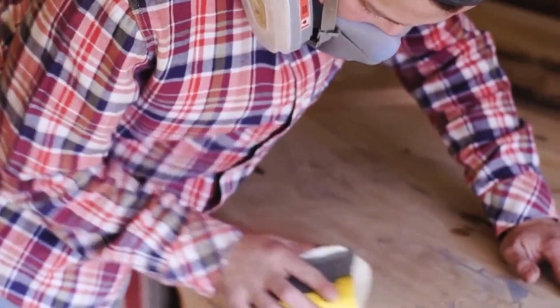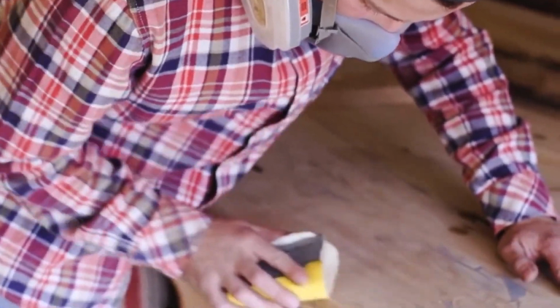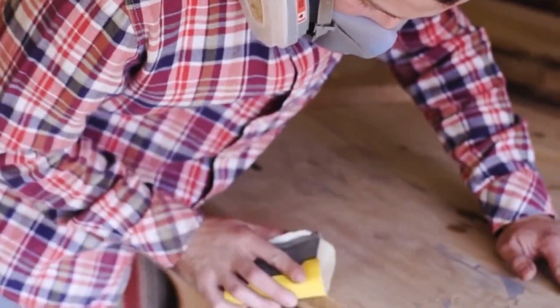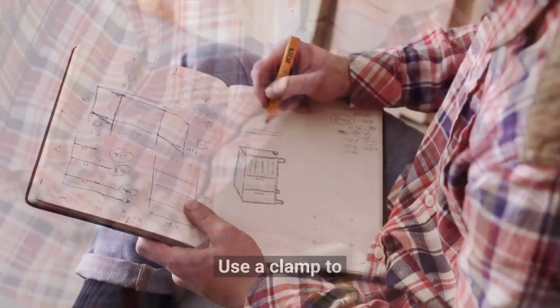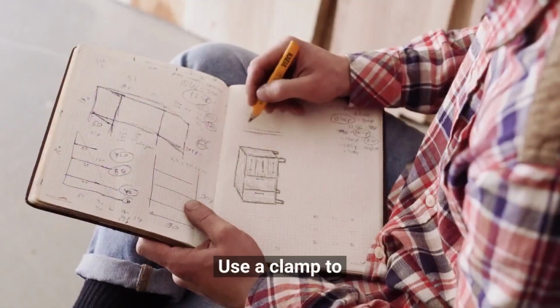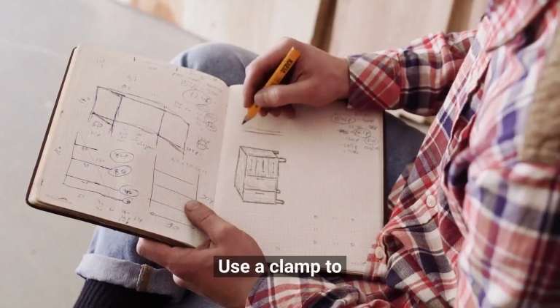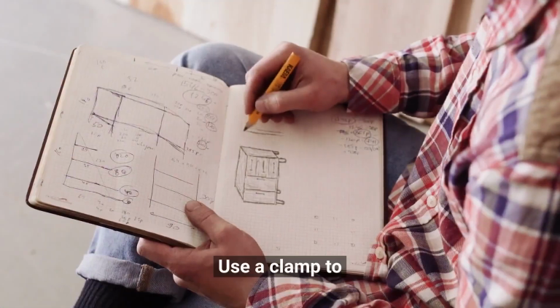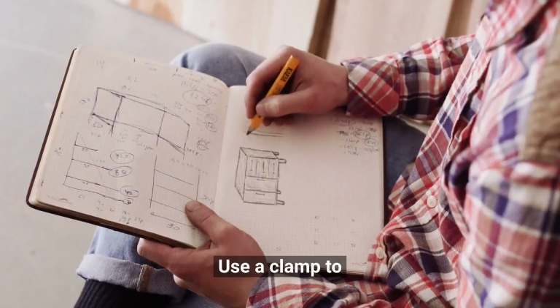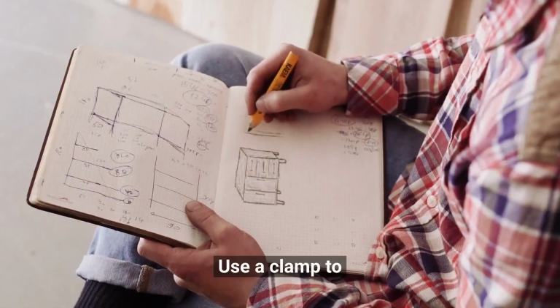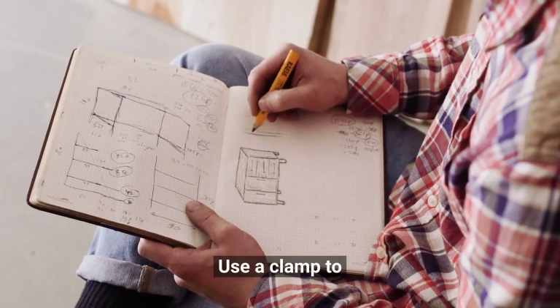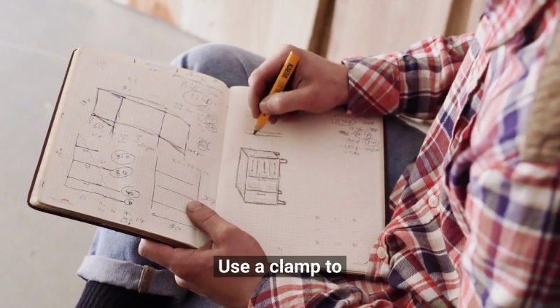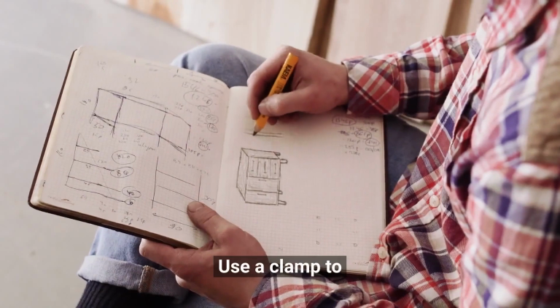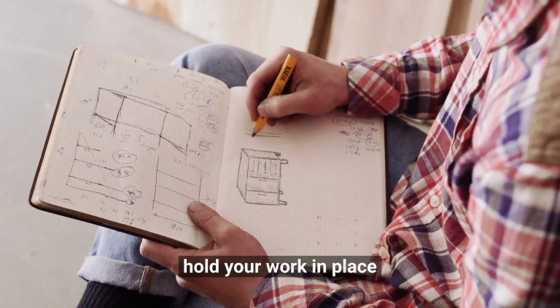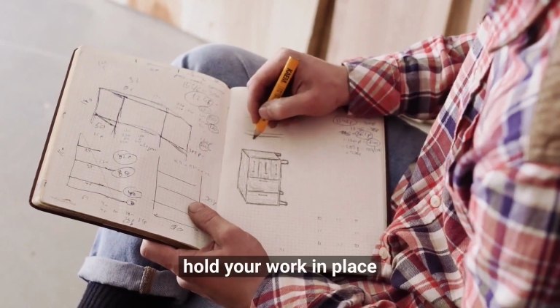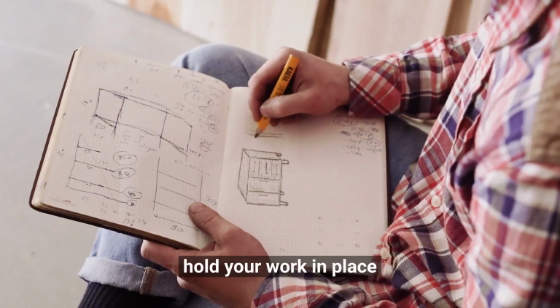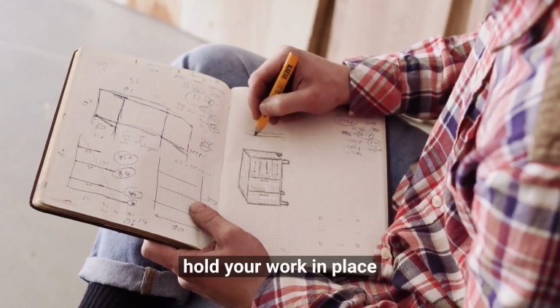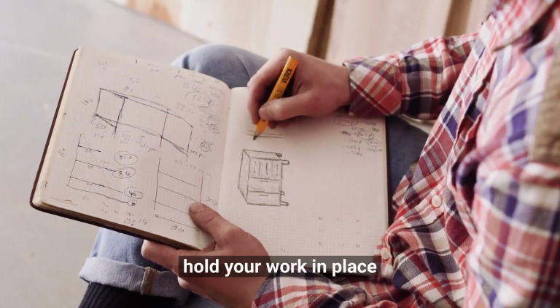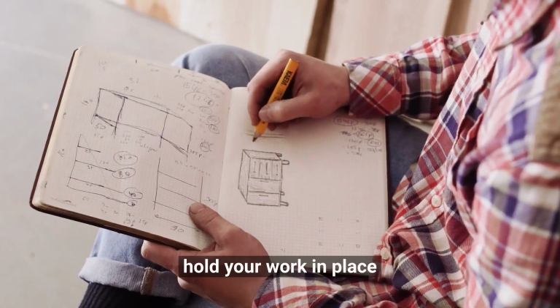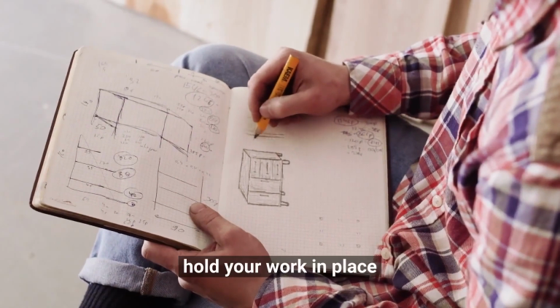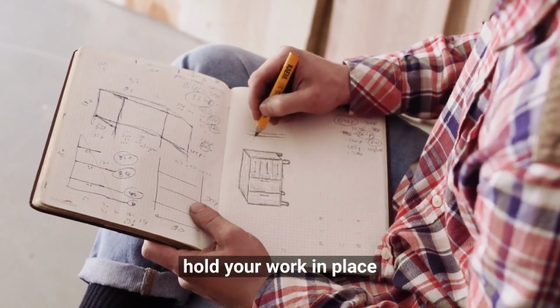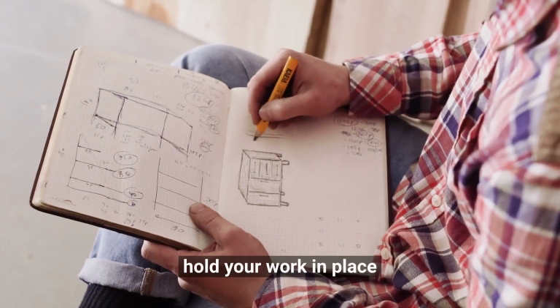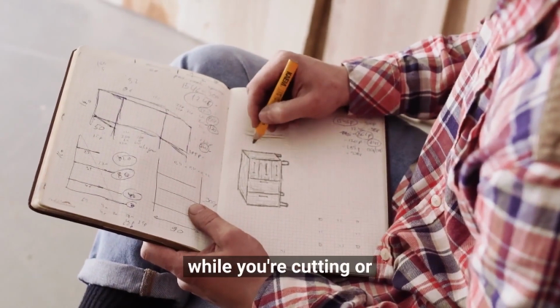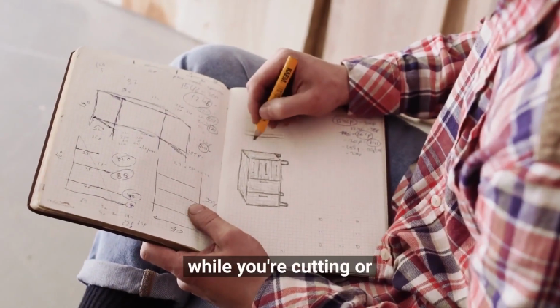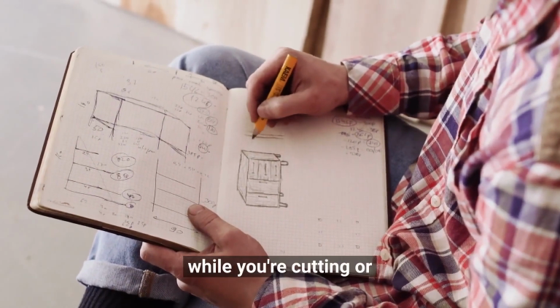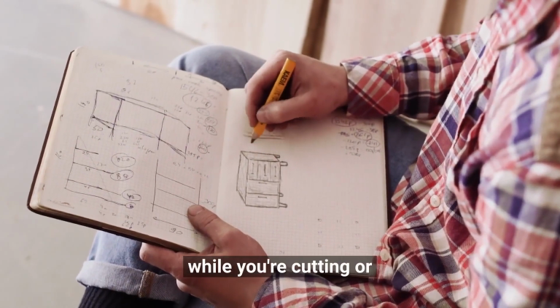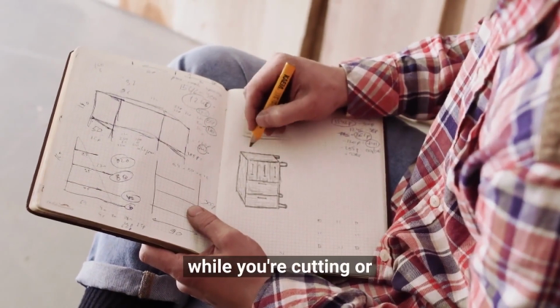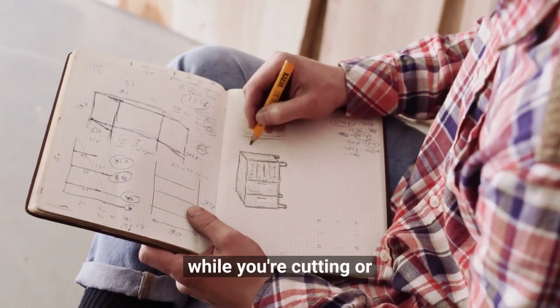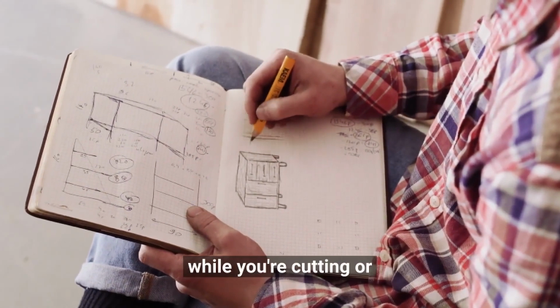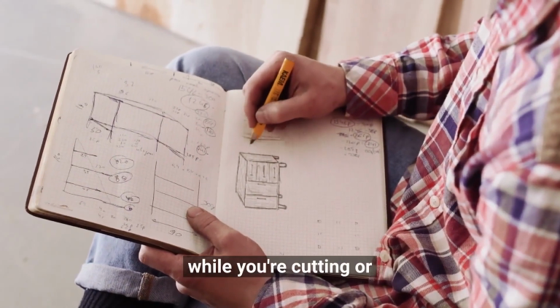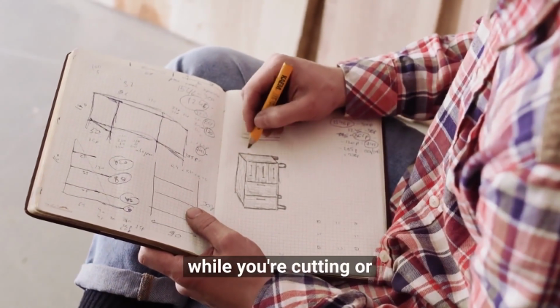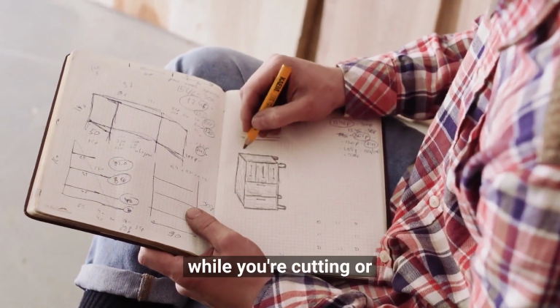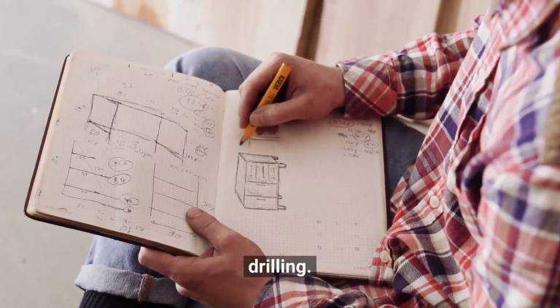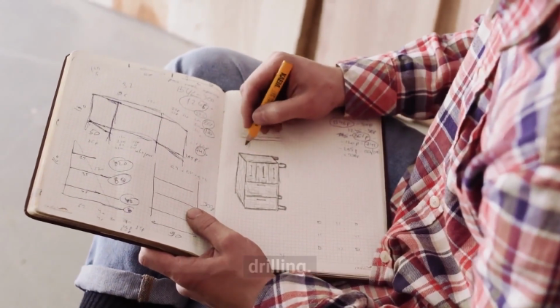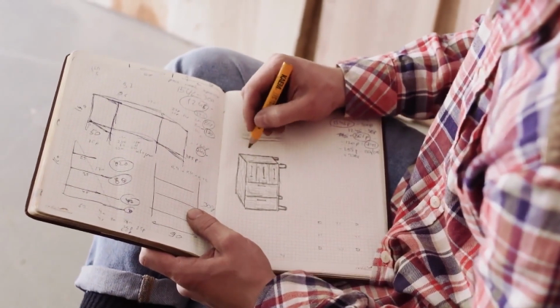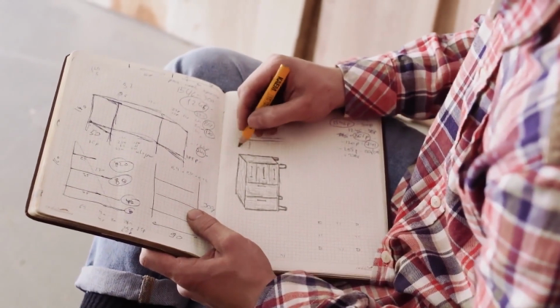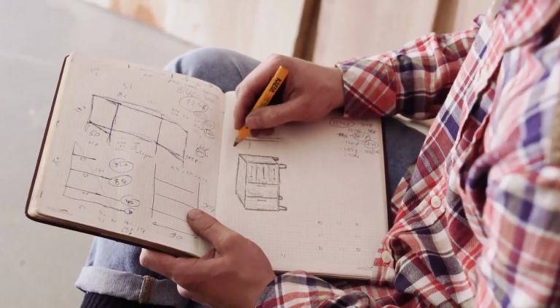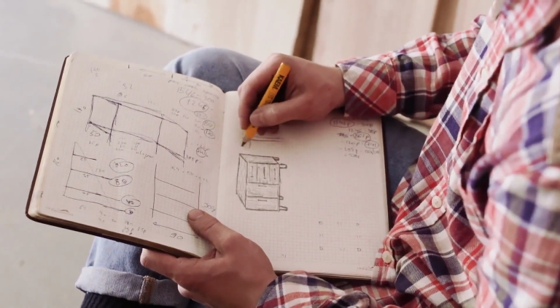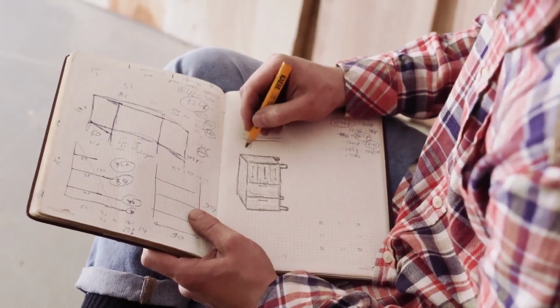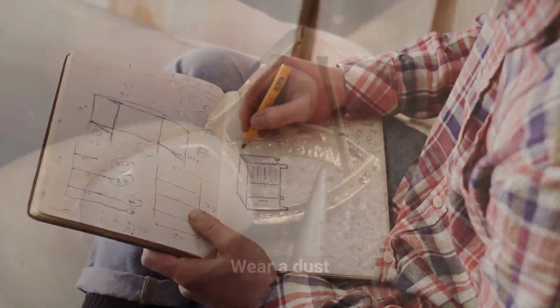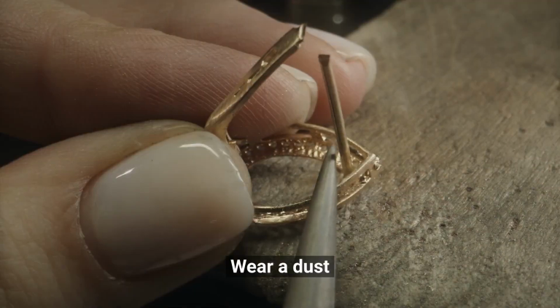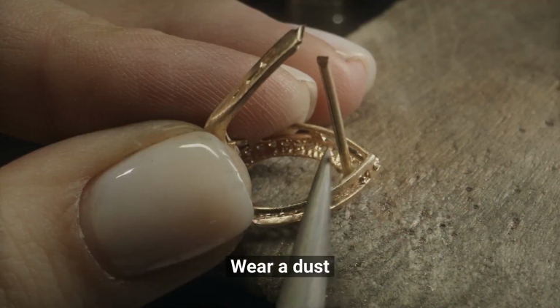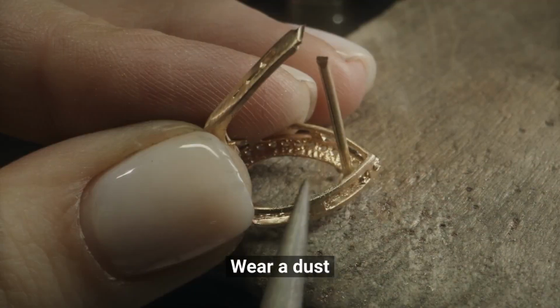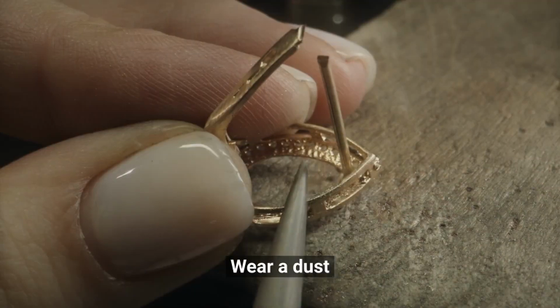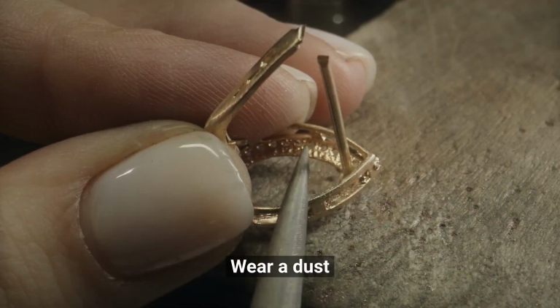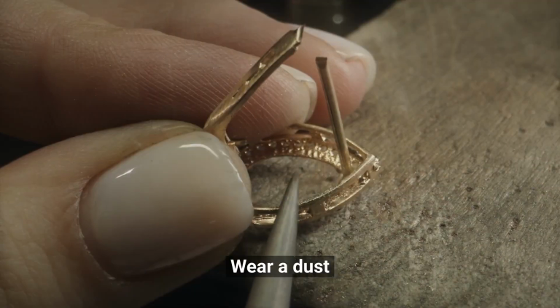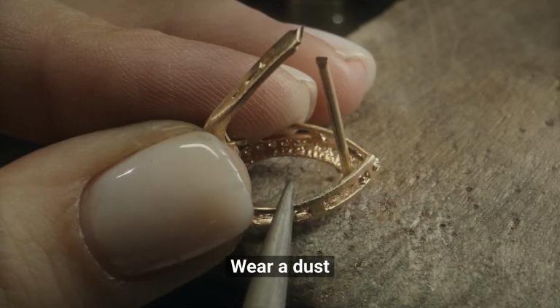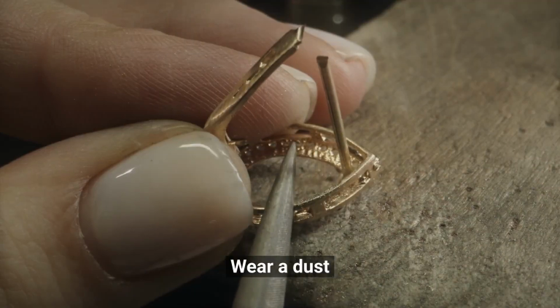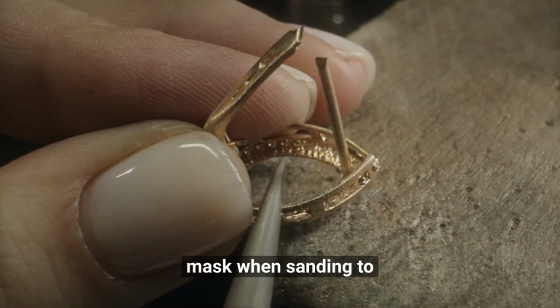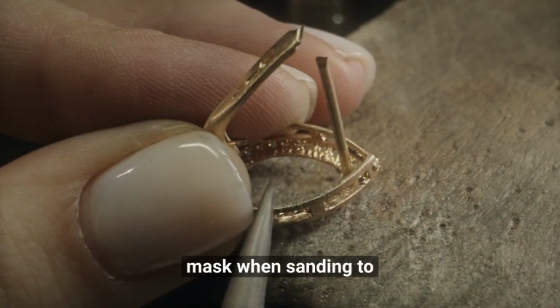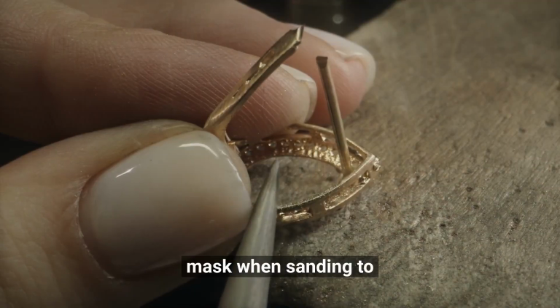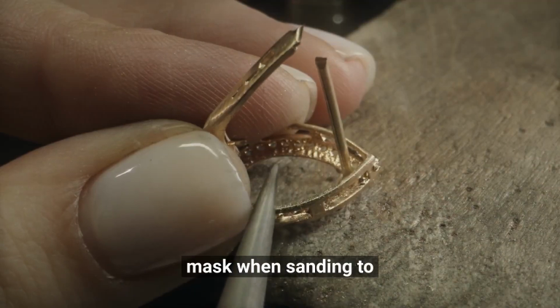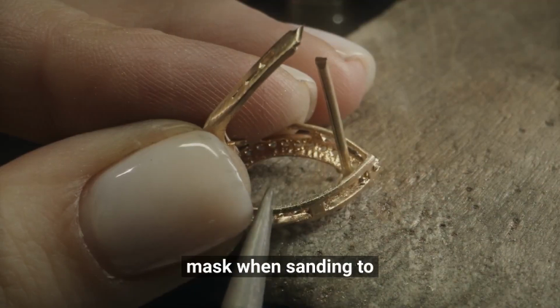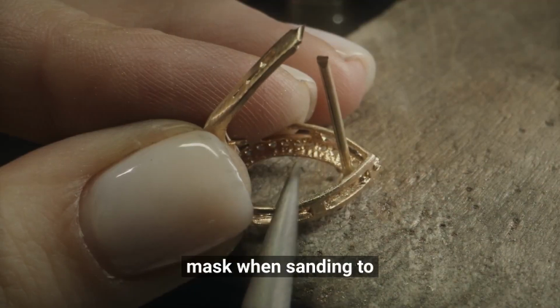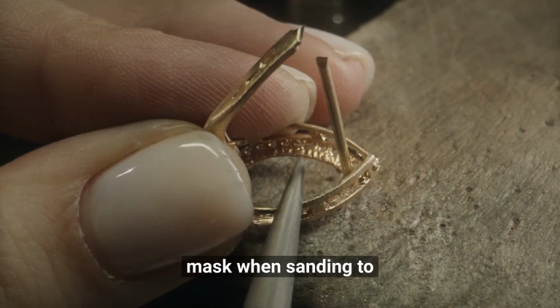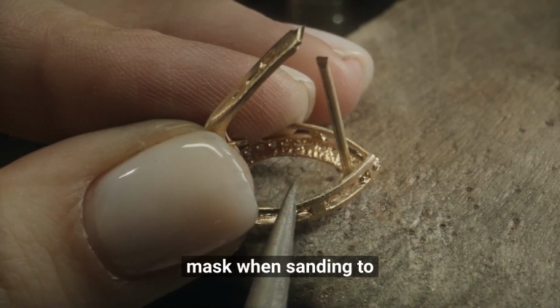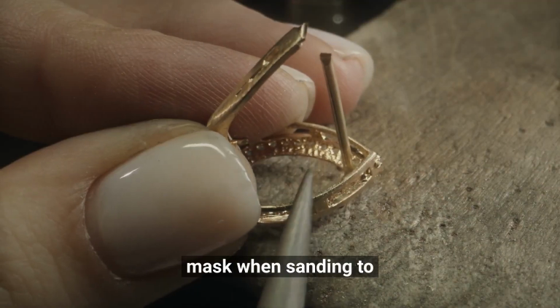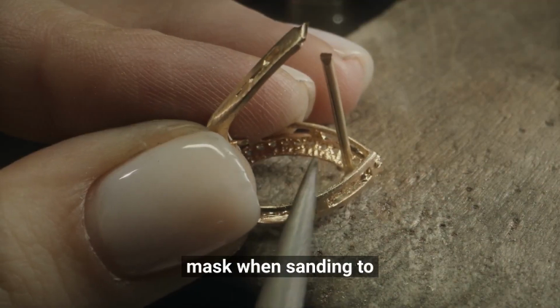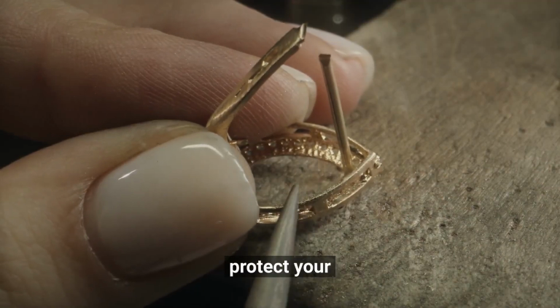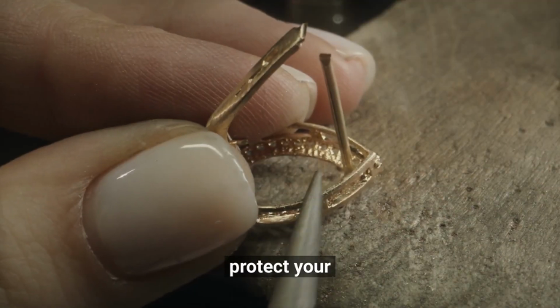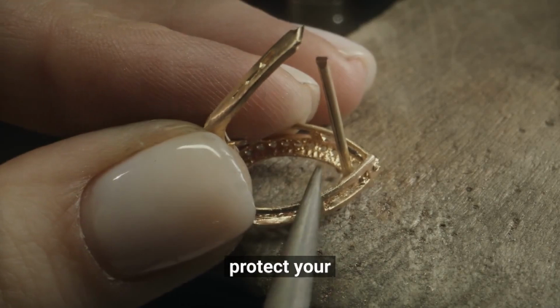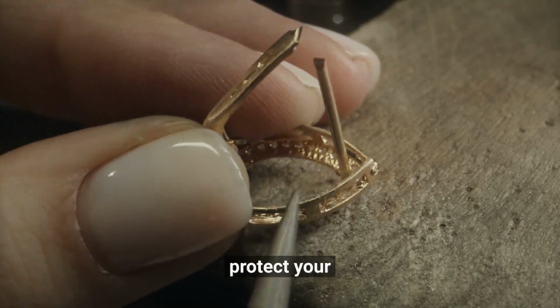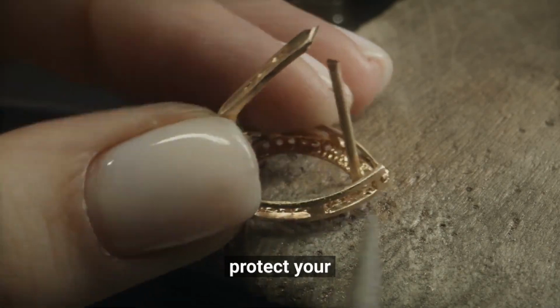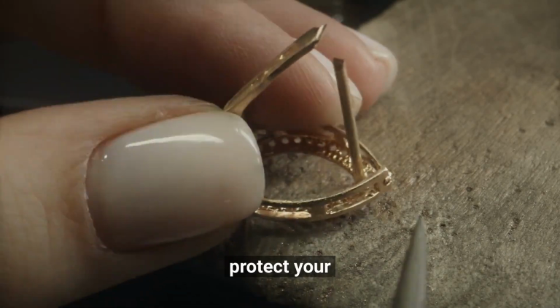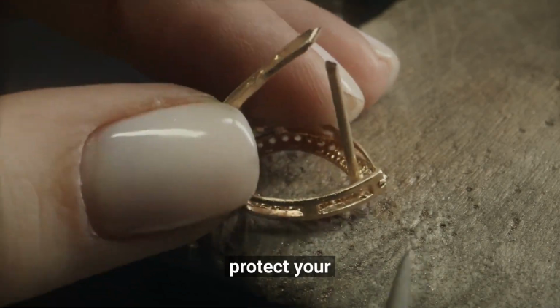Use a clamp to hold your work in place while you're cutting or drilling. Wear a dust mask when sanding to protect your lungs.